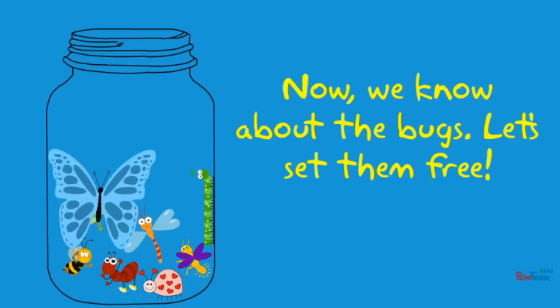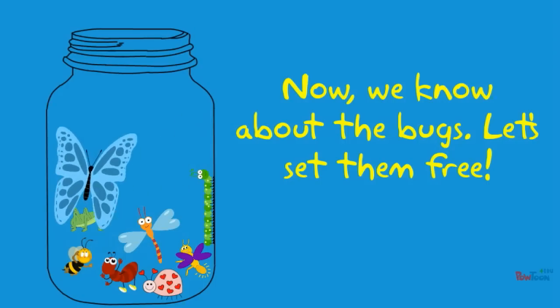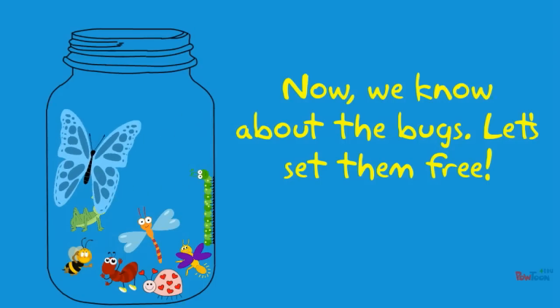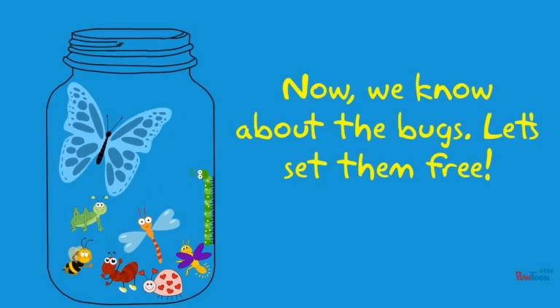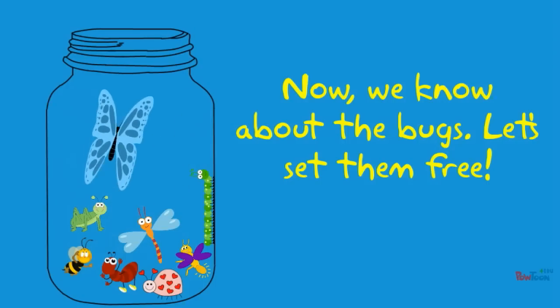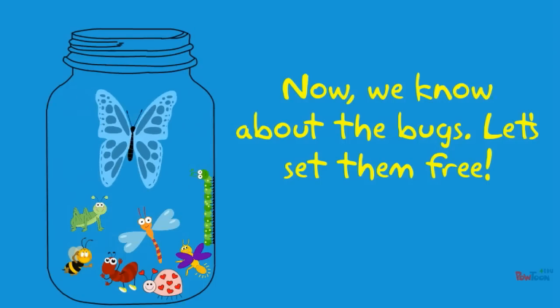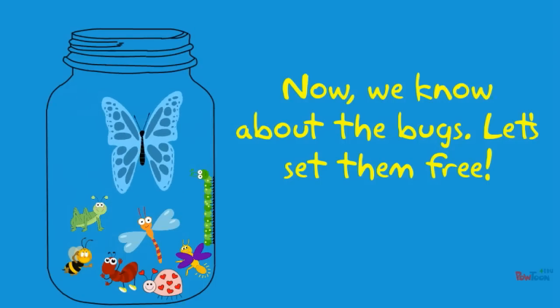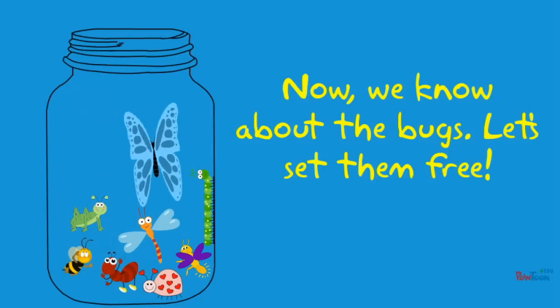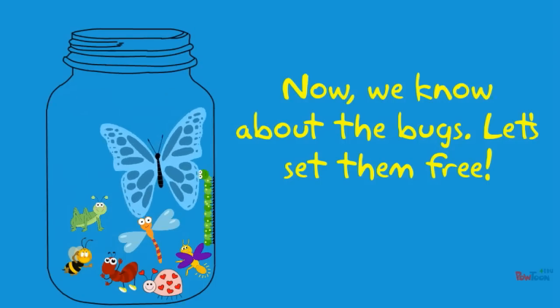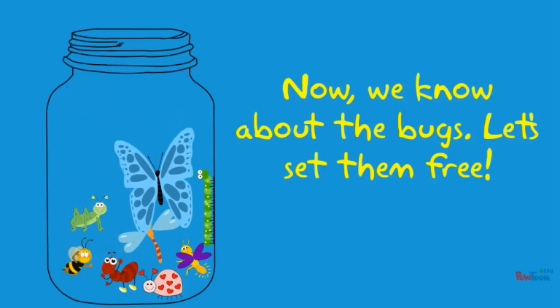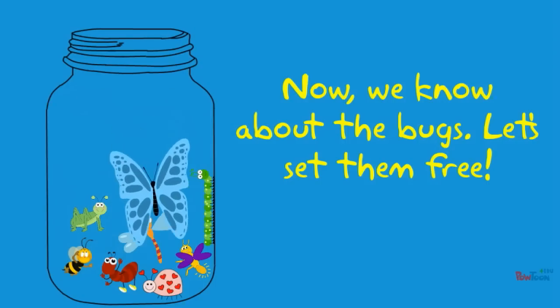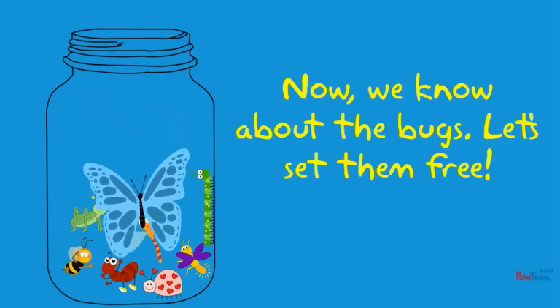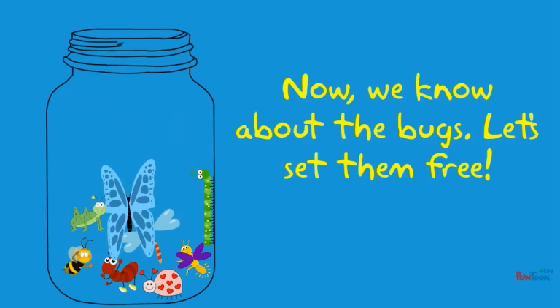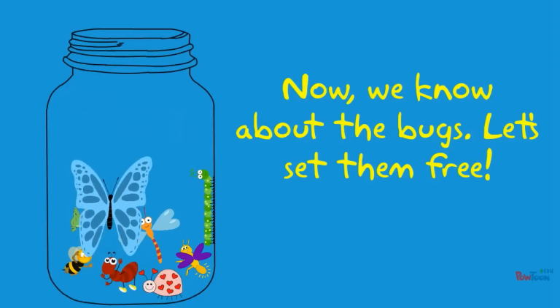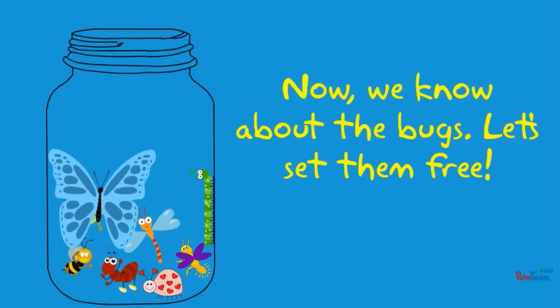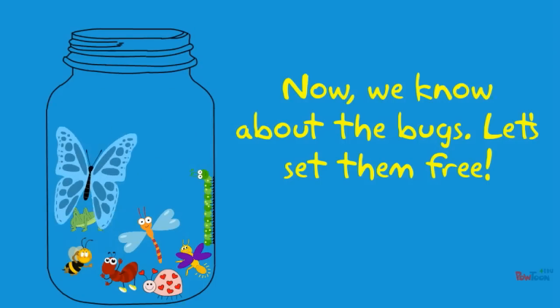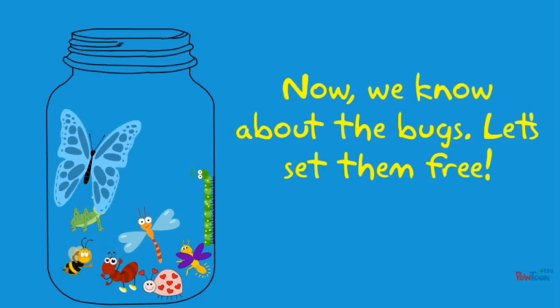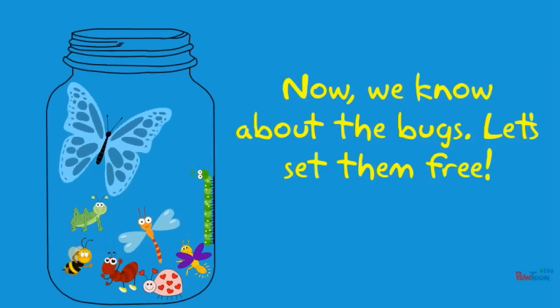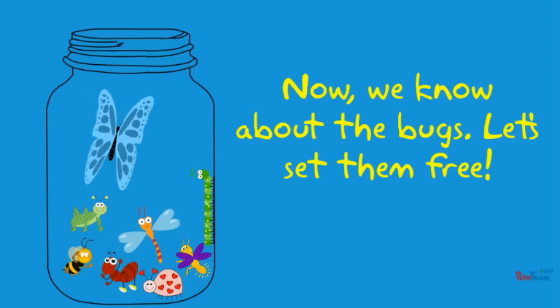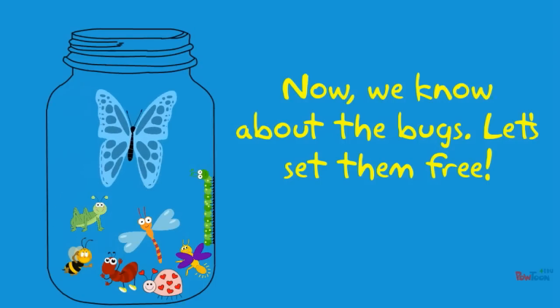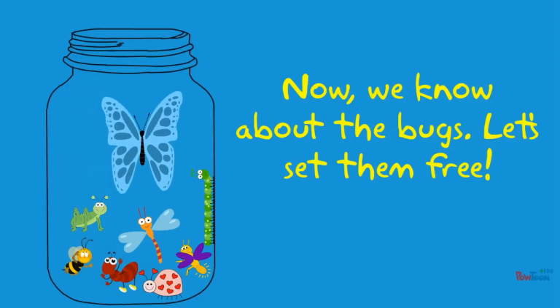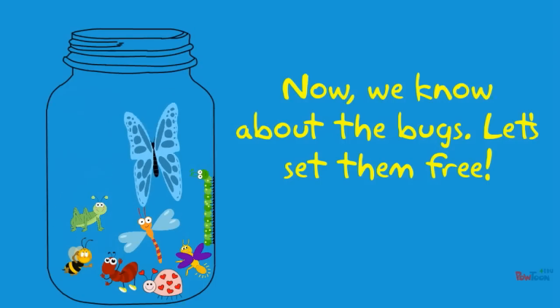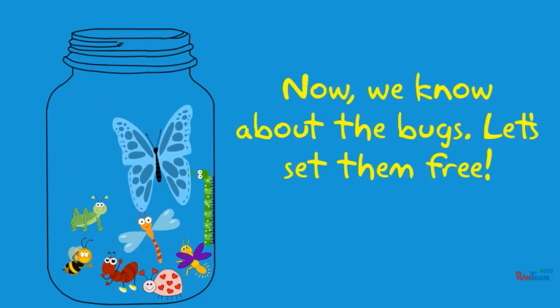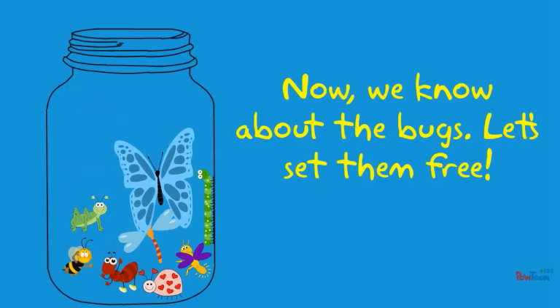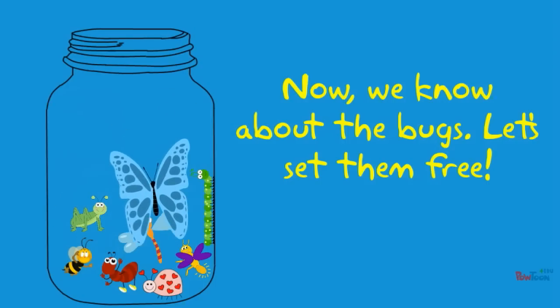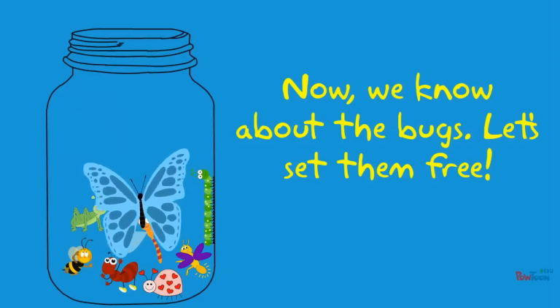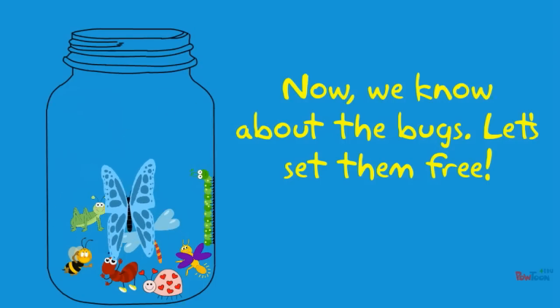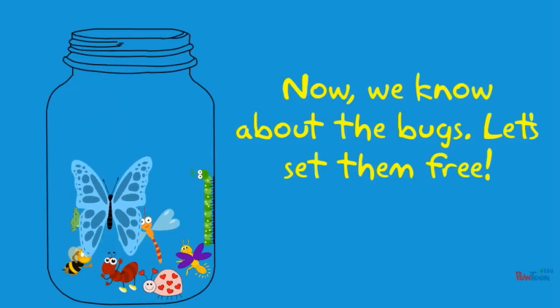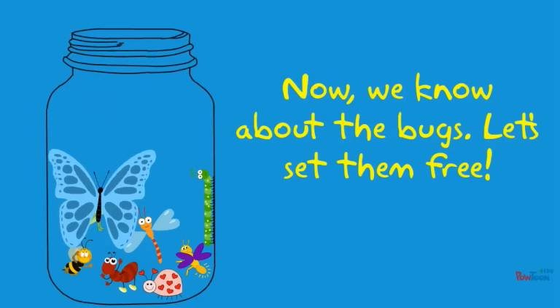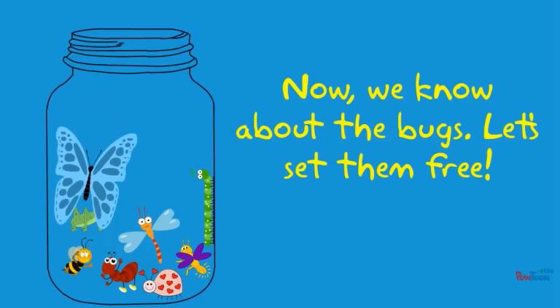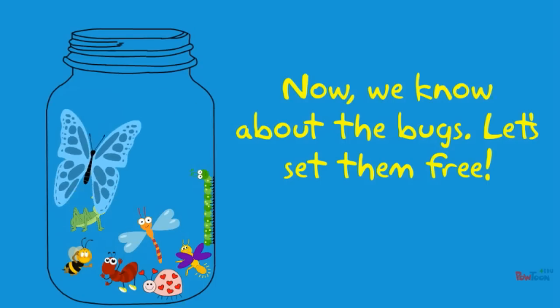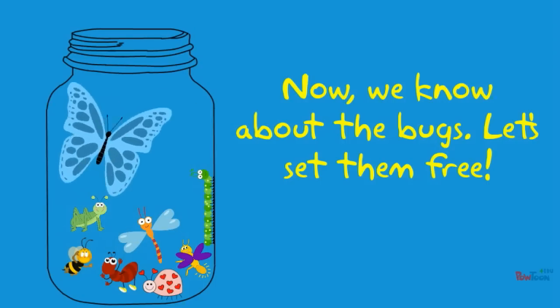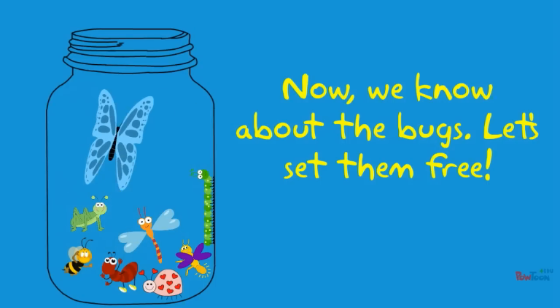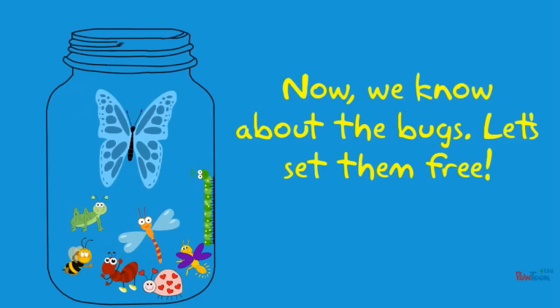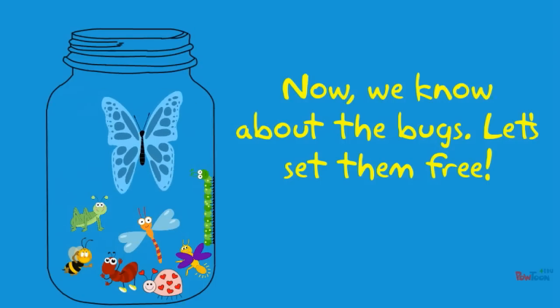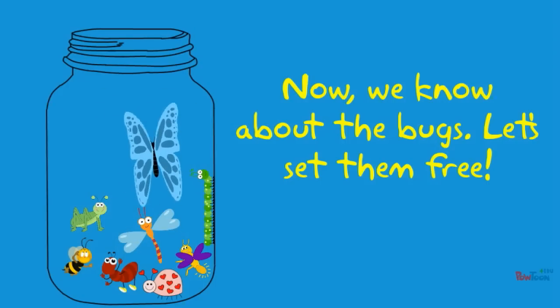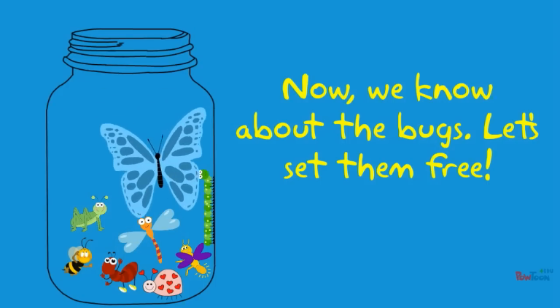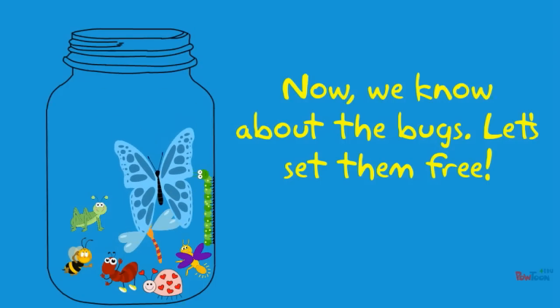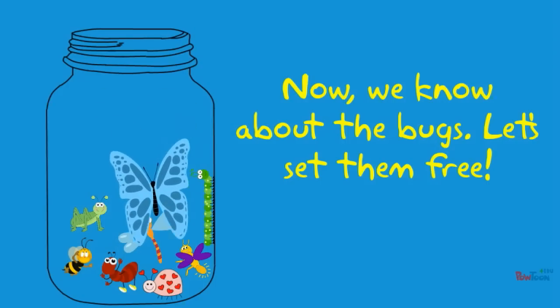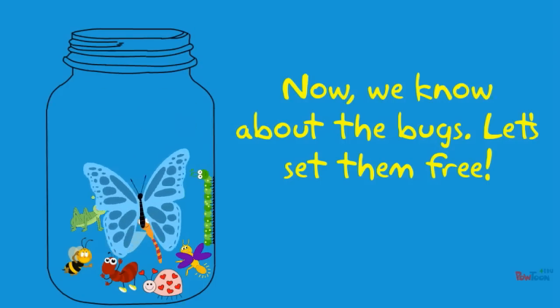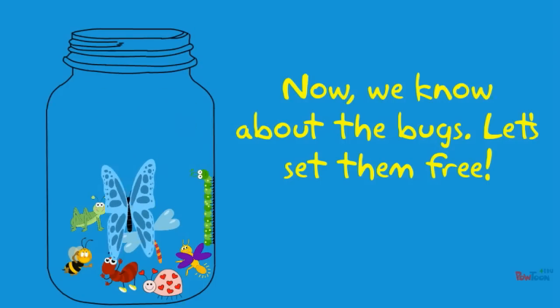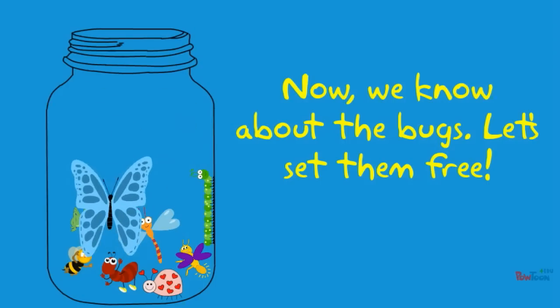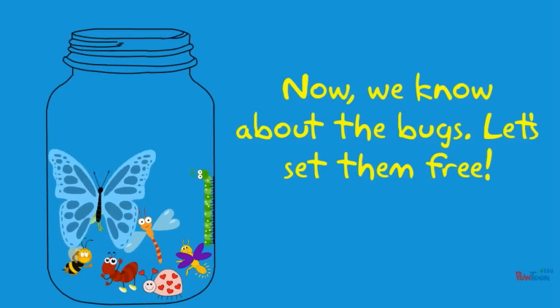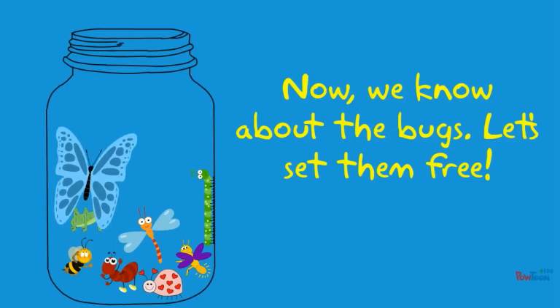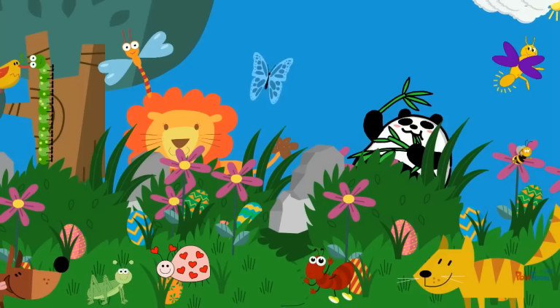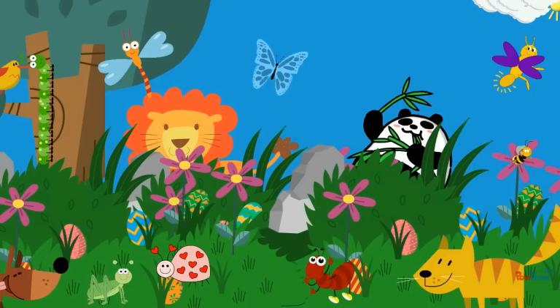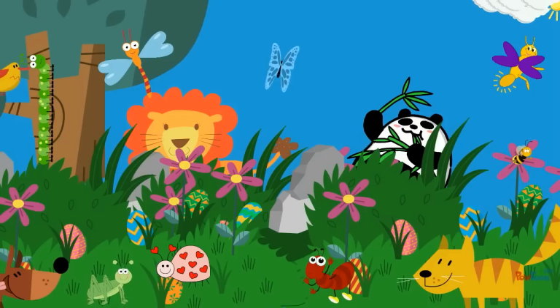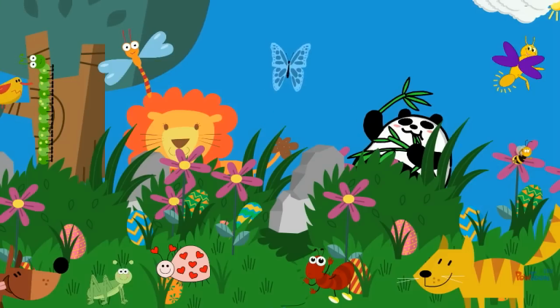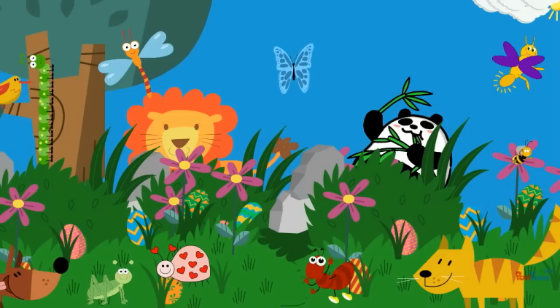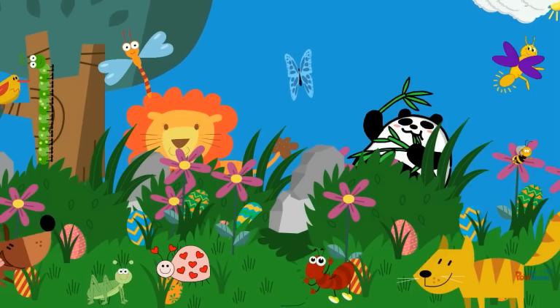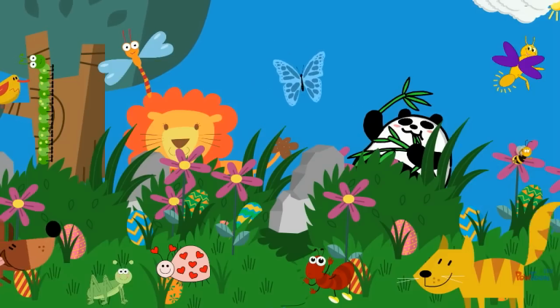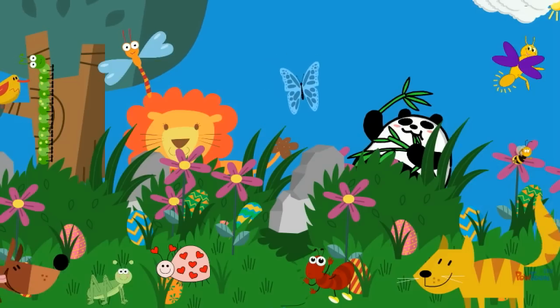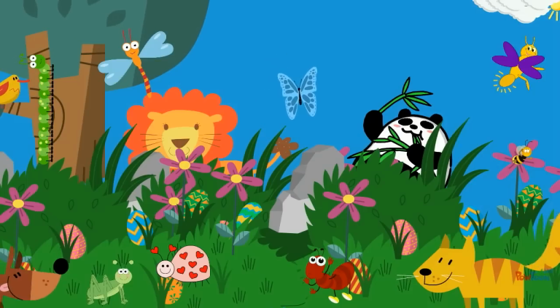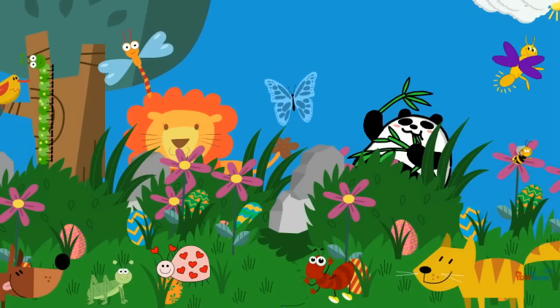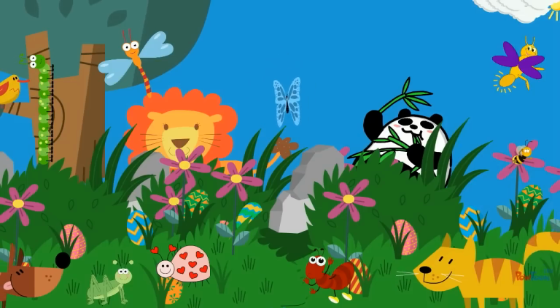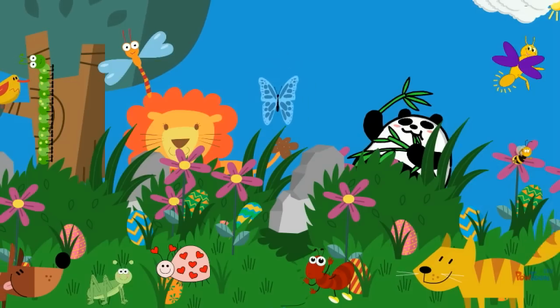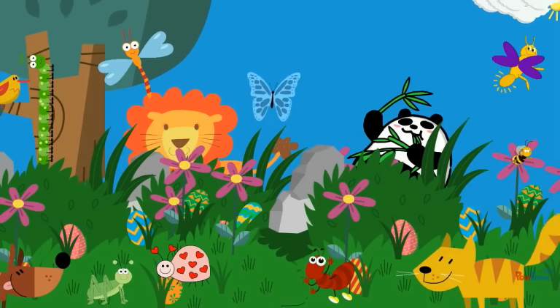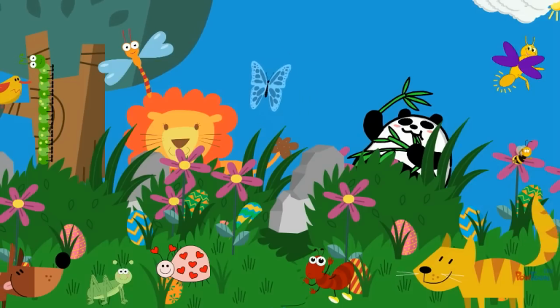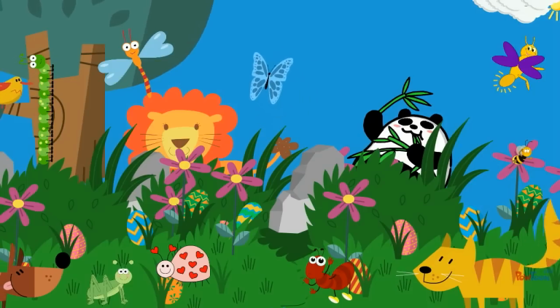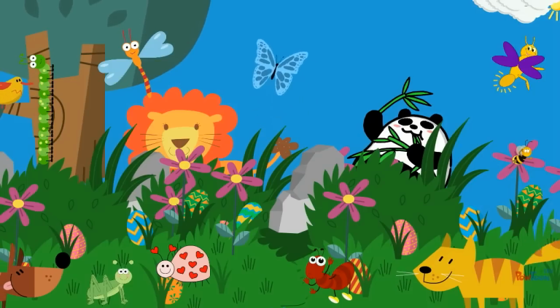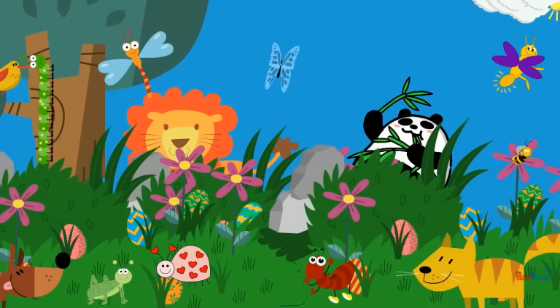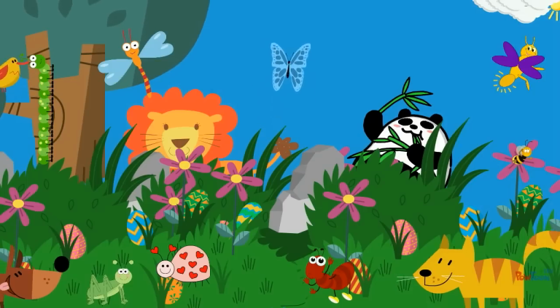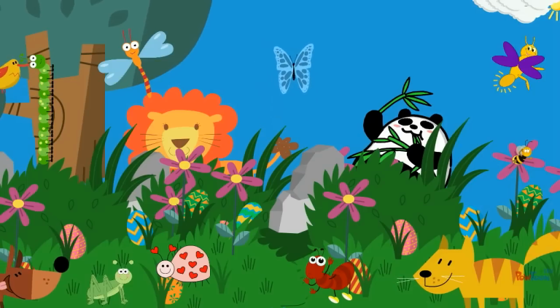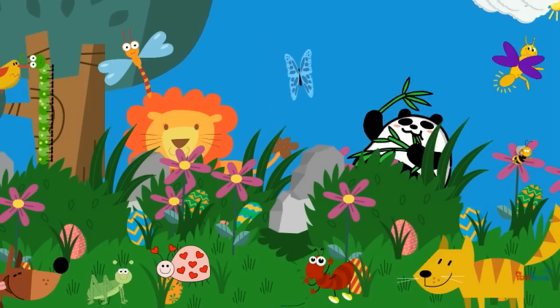Now we know about the bugs. Let's set them free! Goodbye!